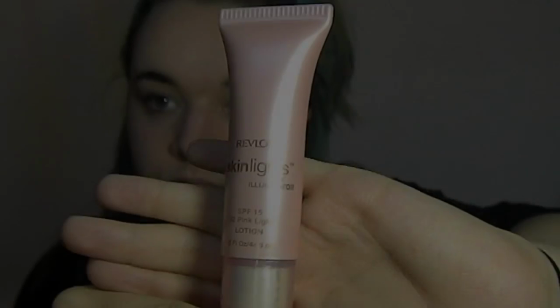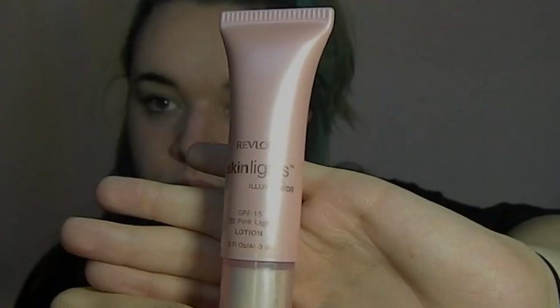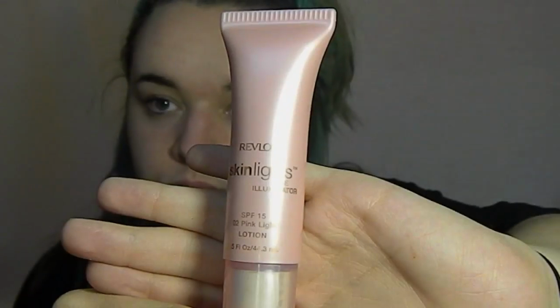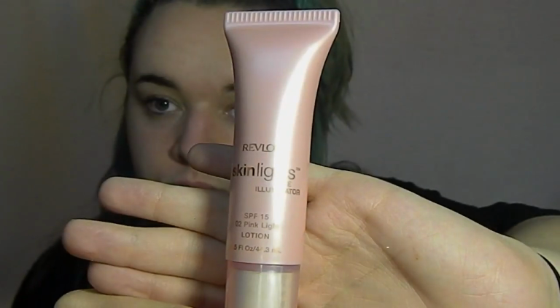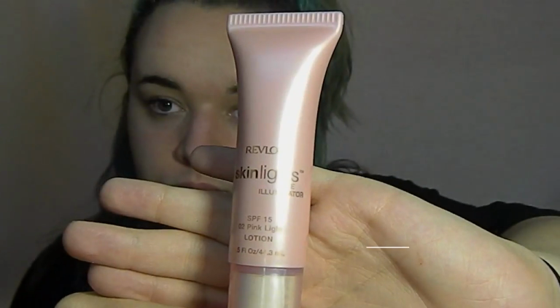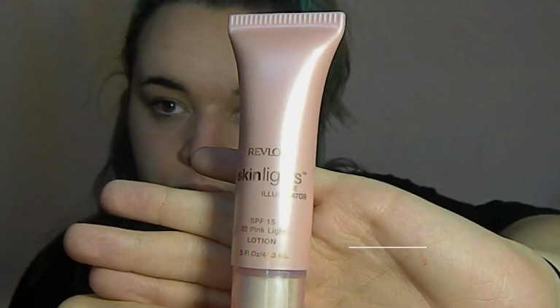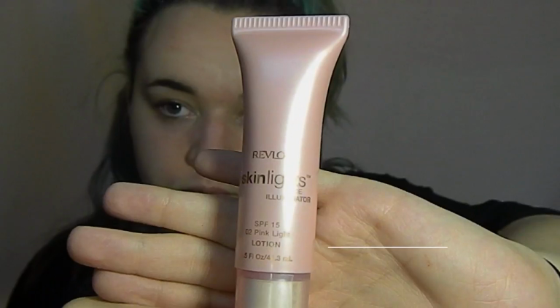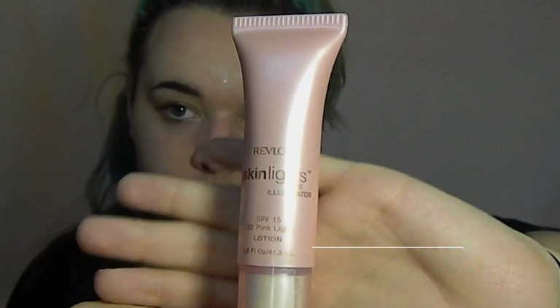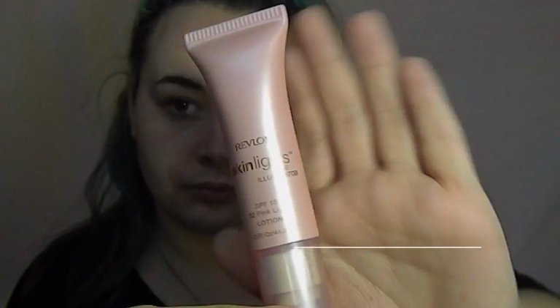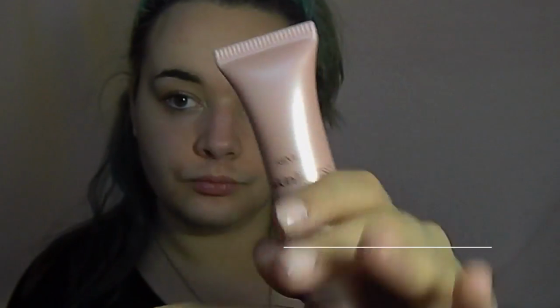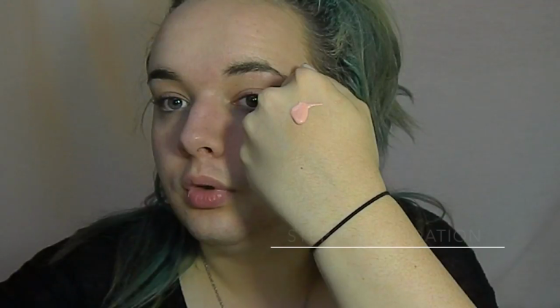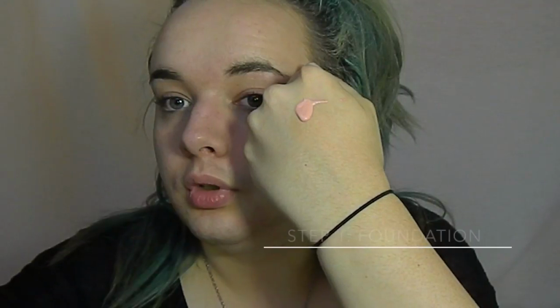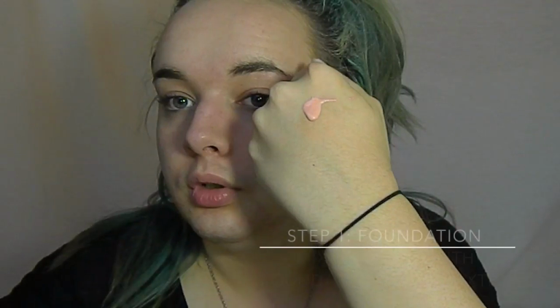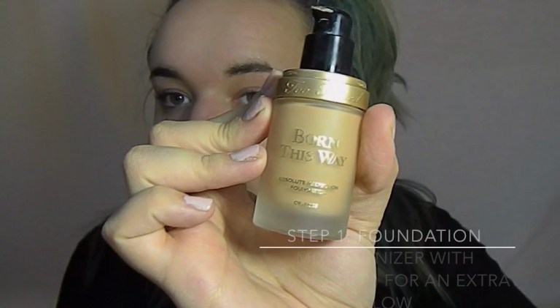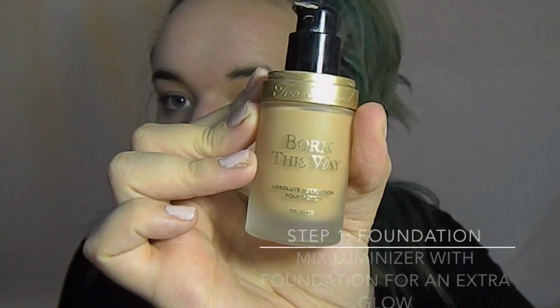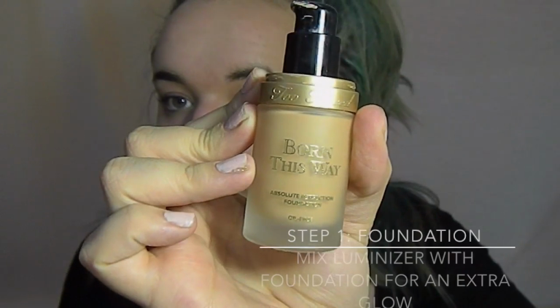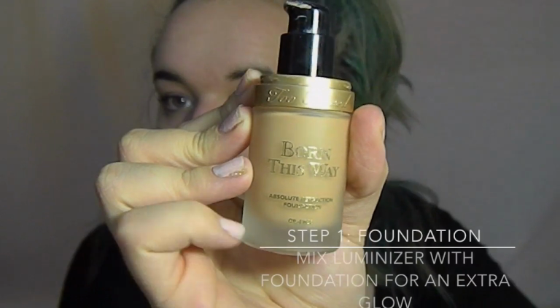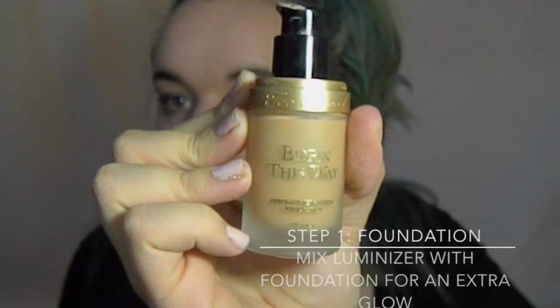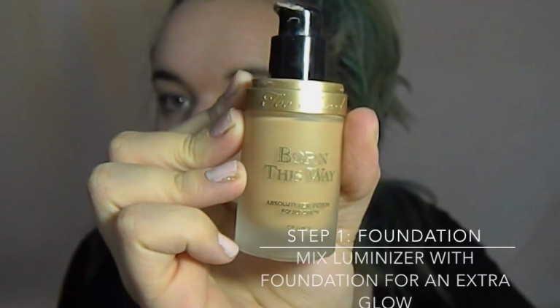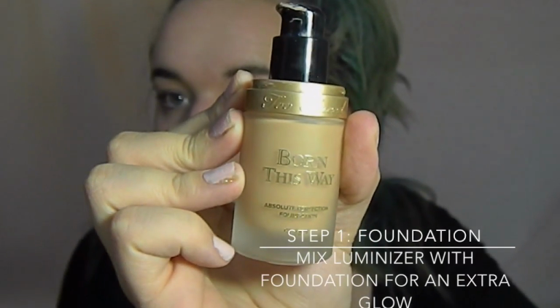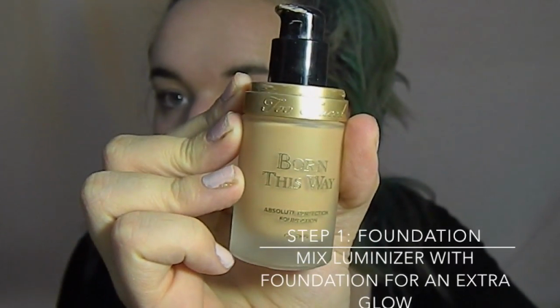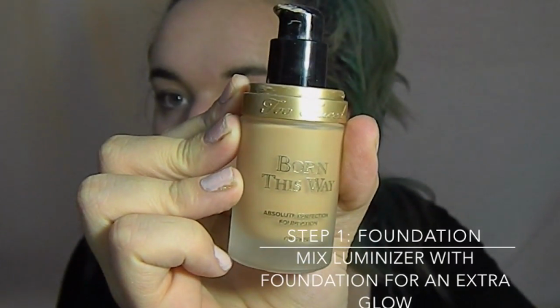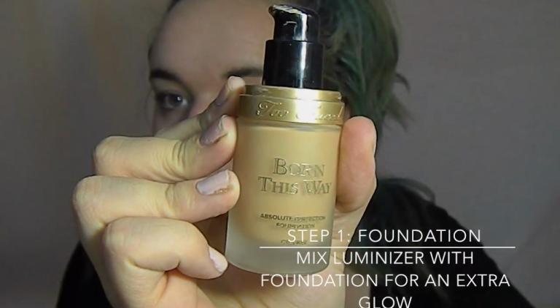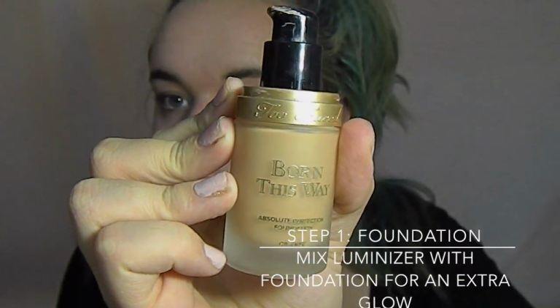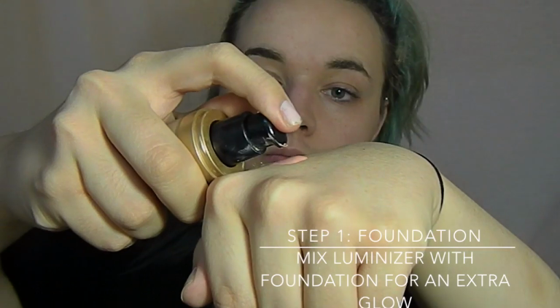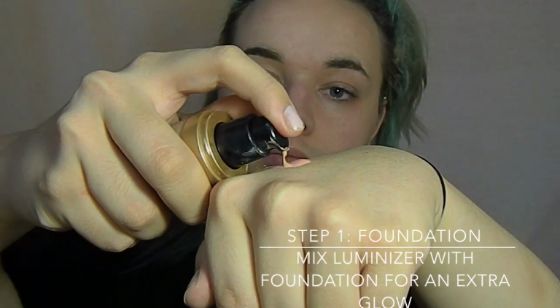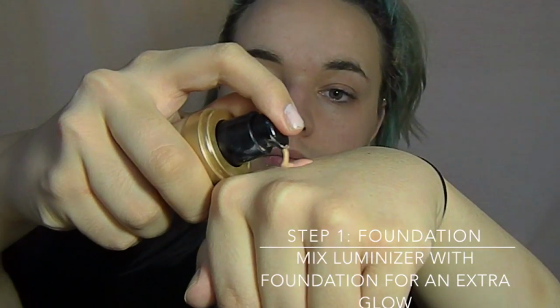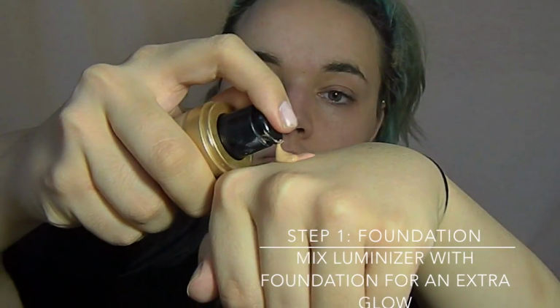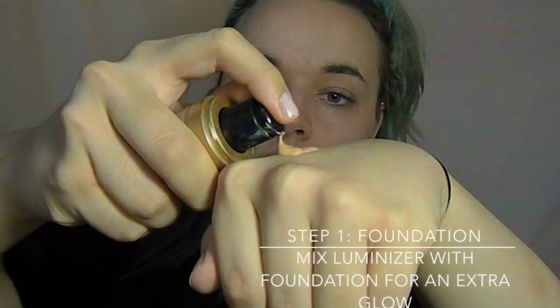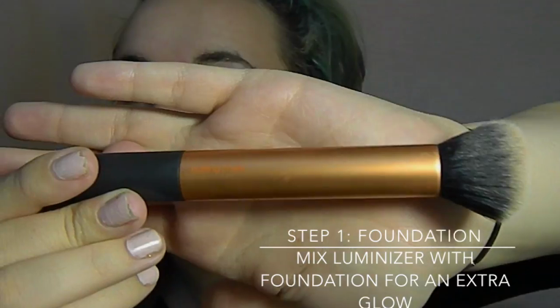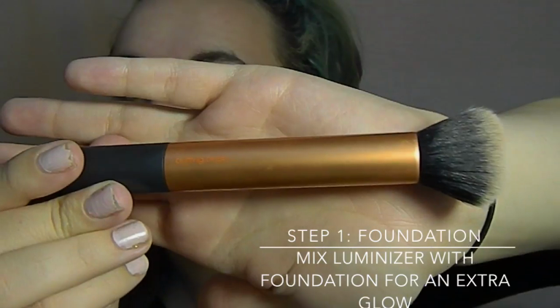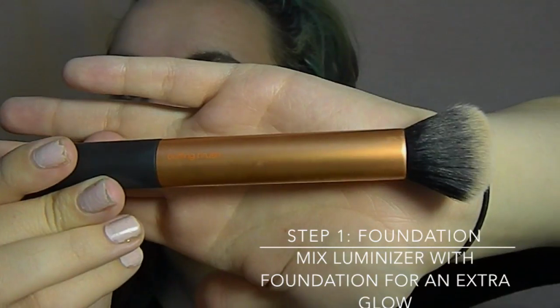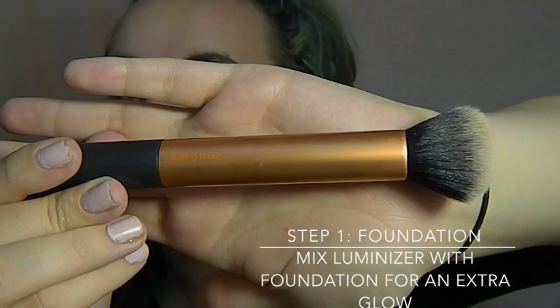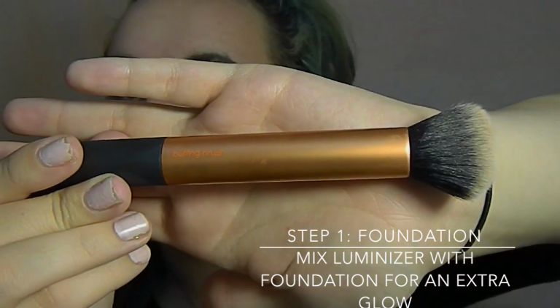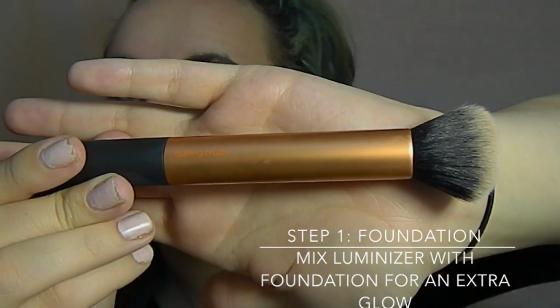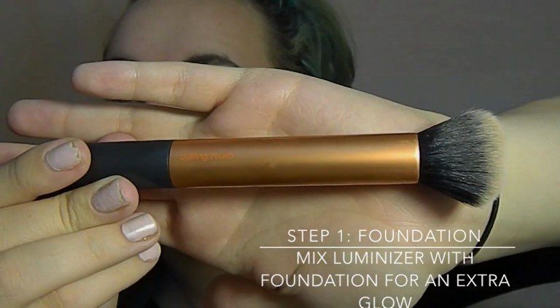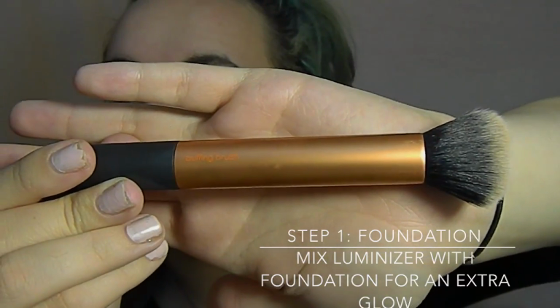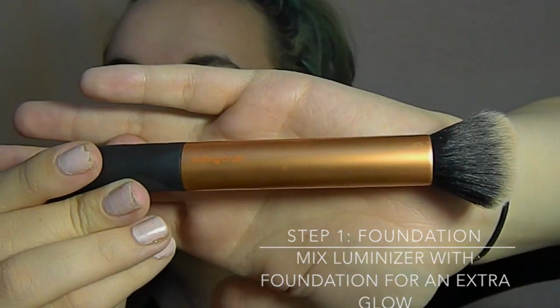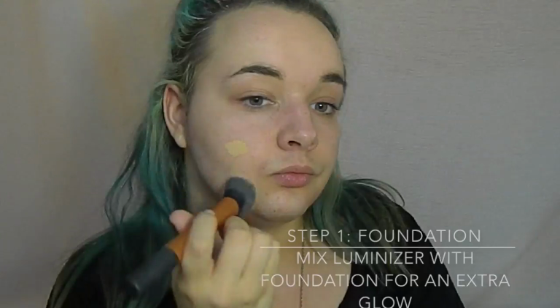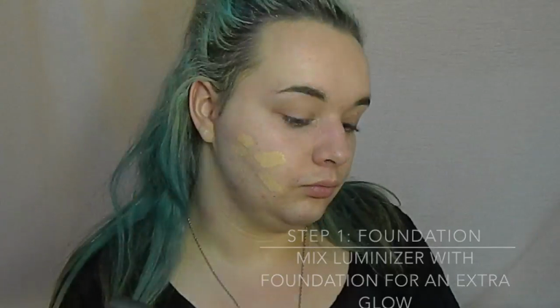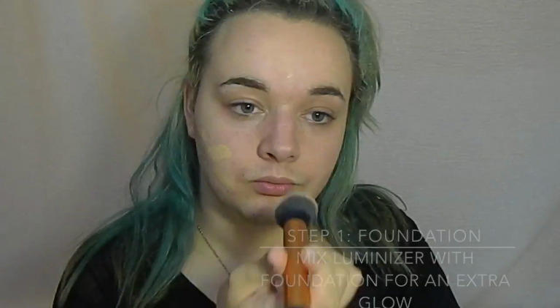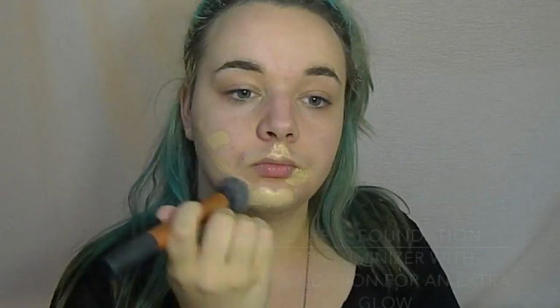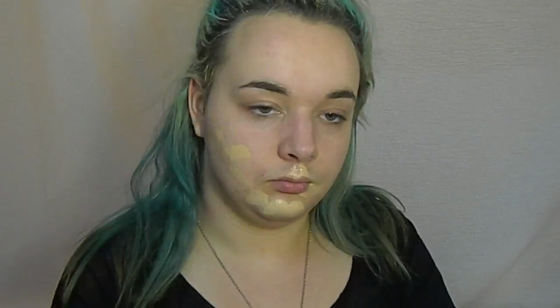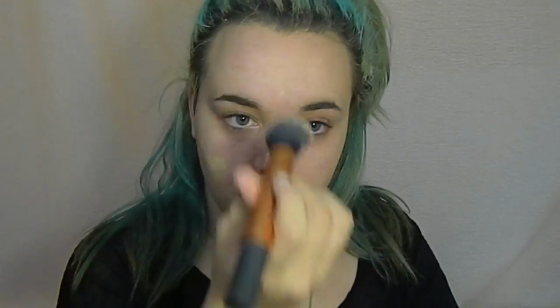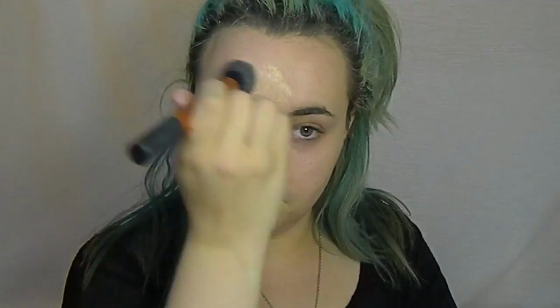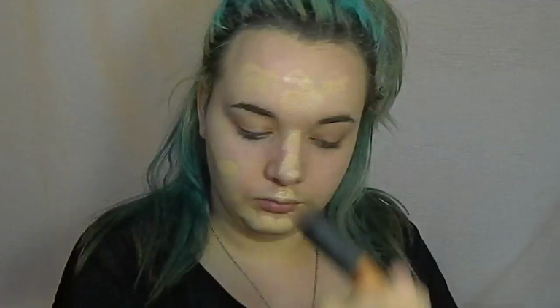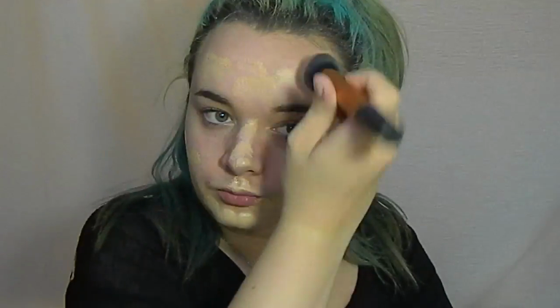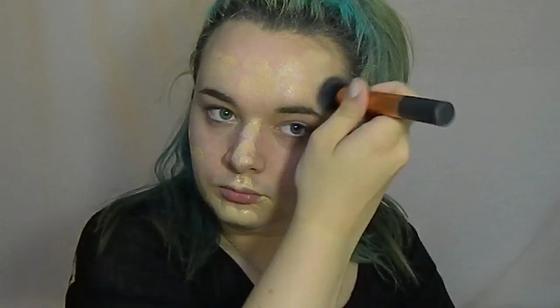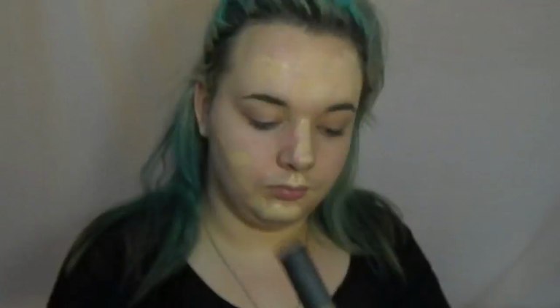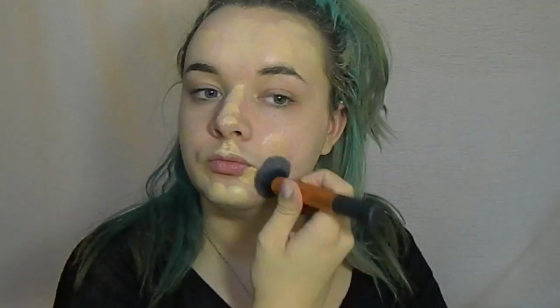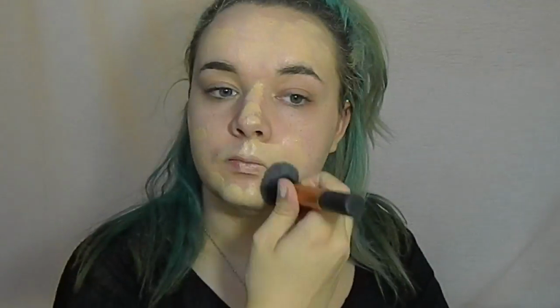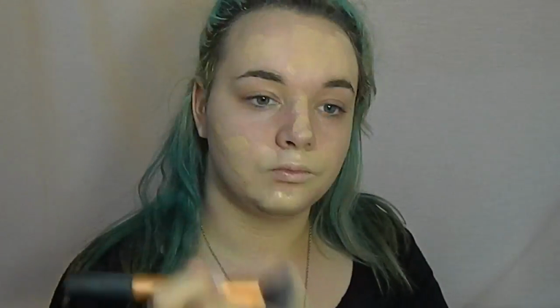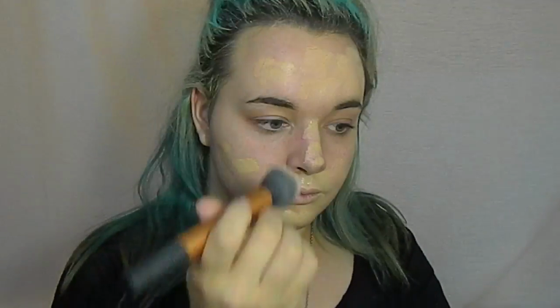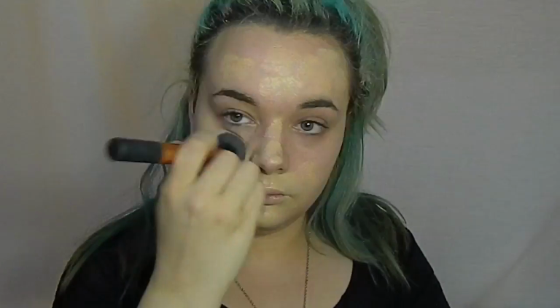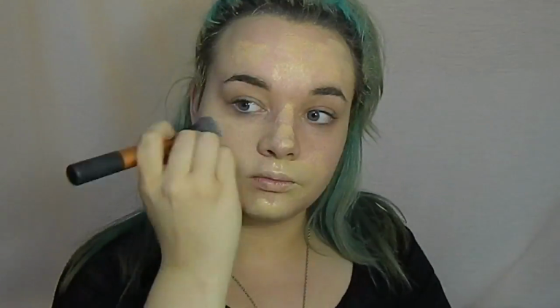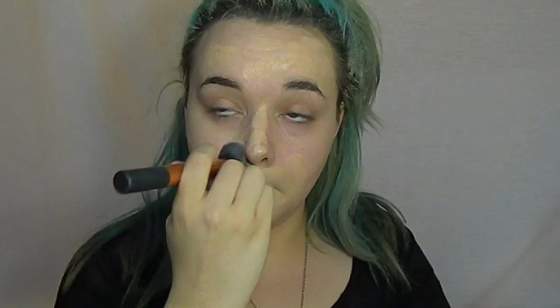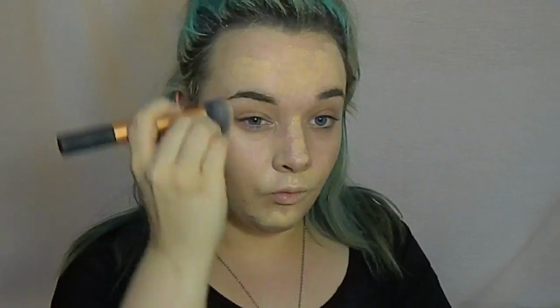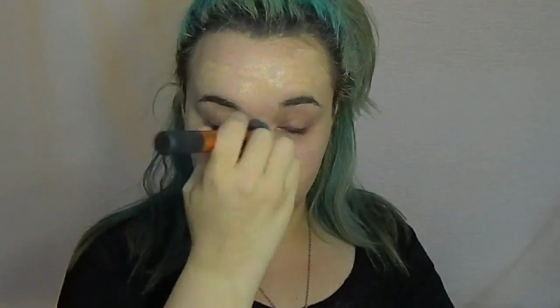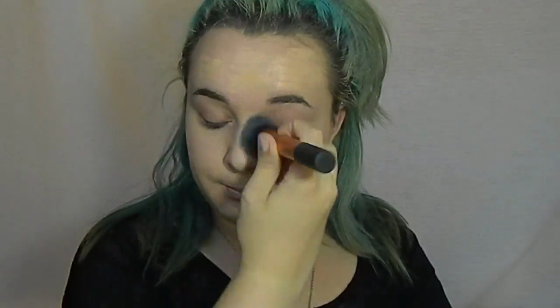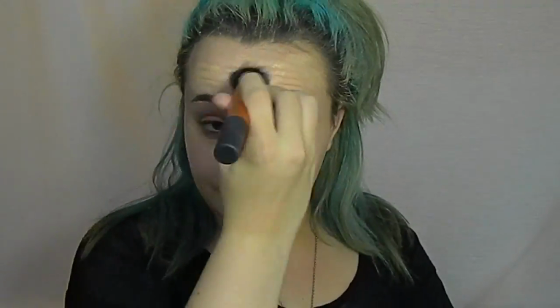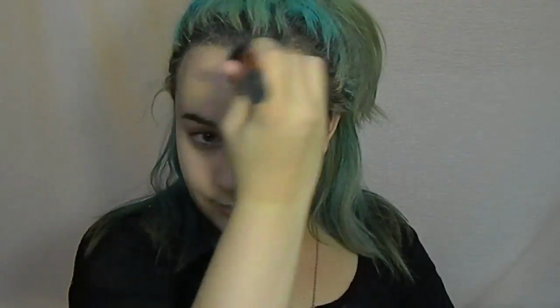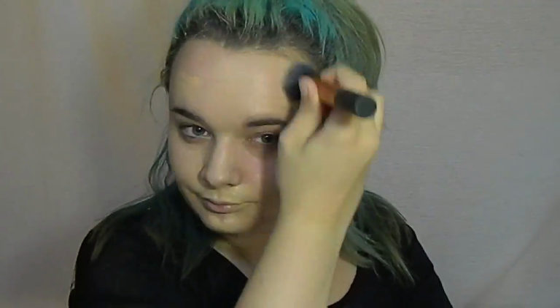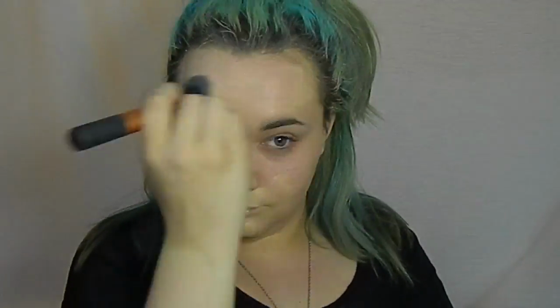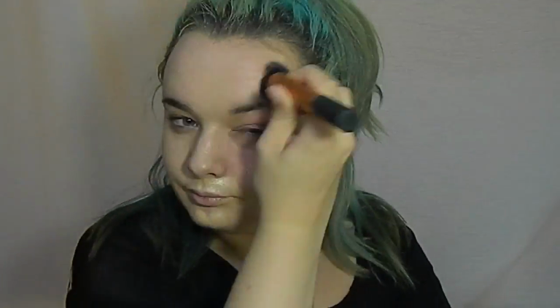For foundation, I'm going to be mixing Revlon Skinlights Face Illuminator and Too Faced Born This Way foundation together, and this will give it an extra glow.